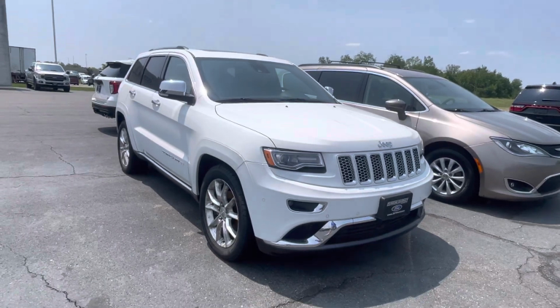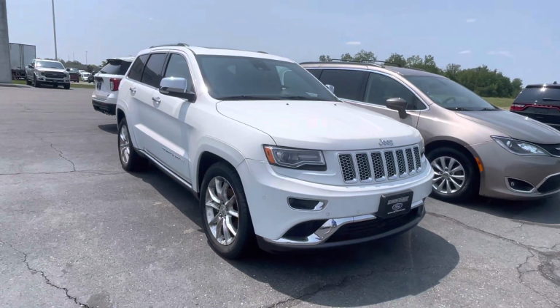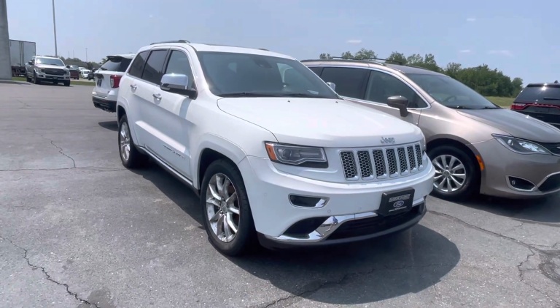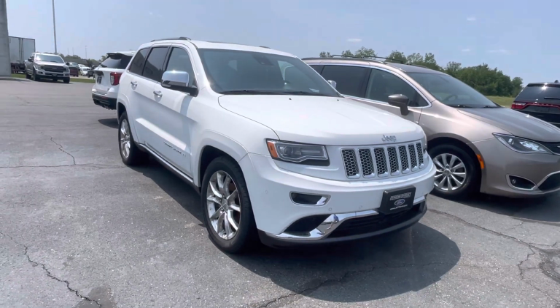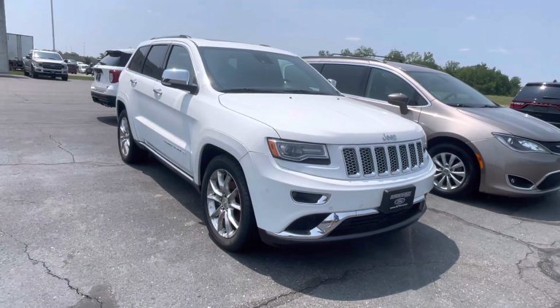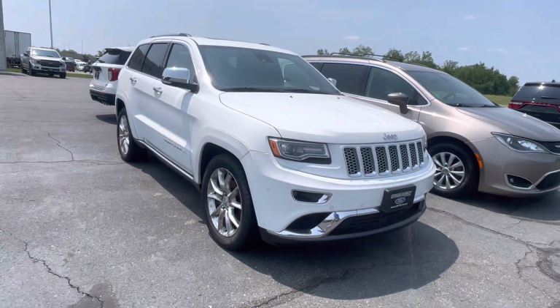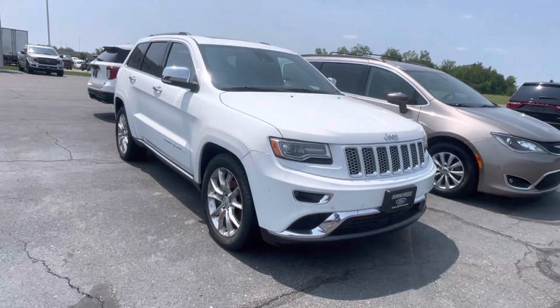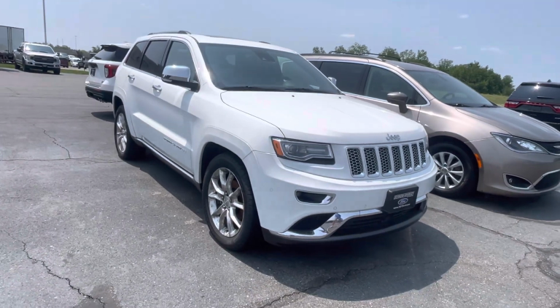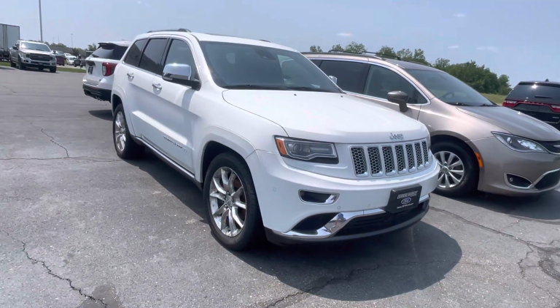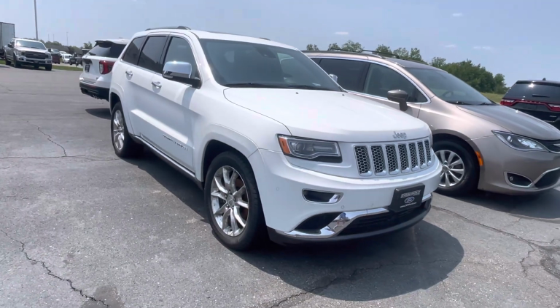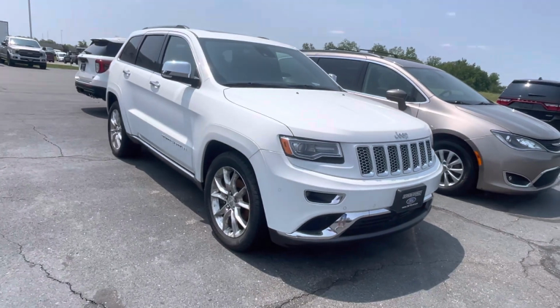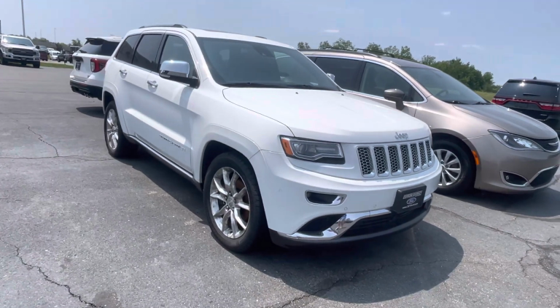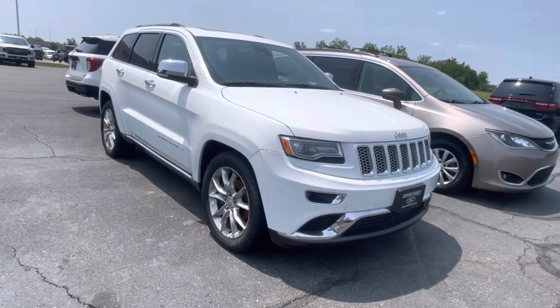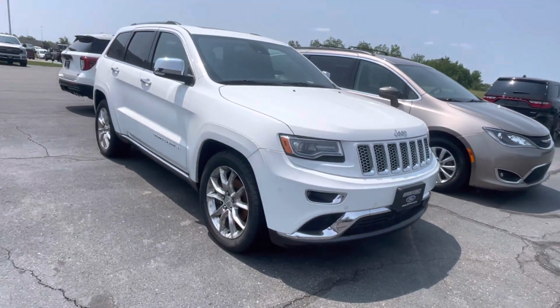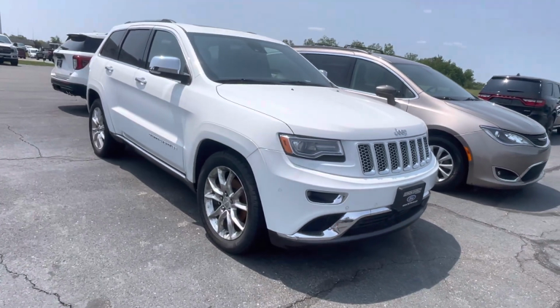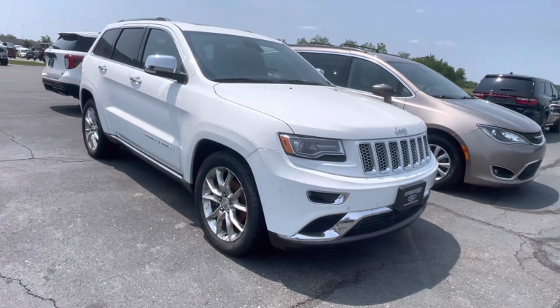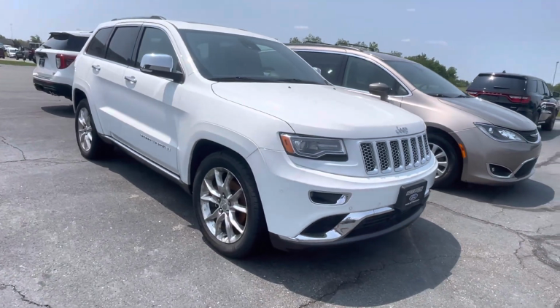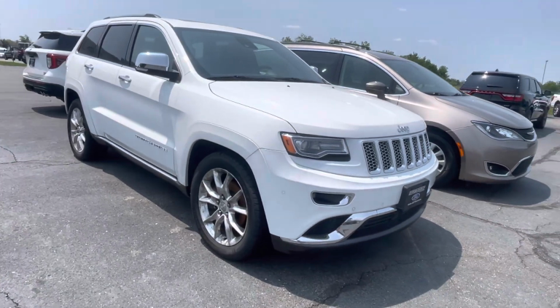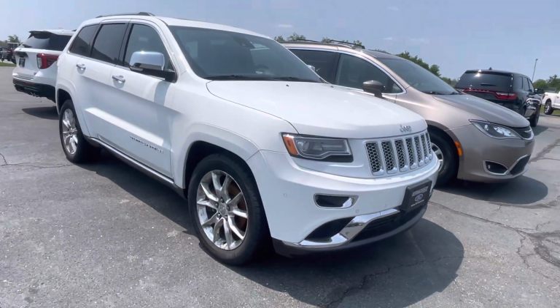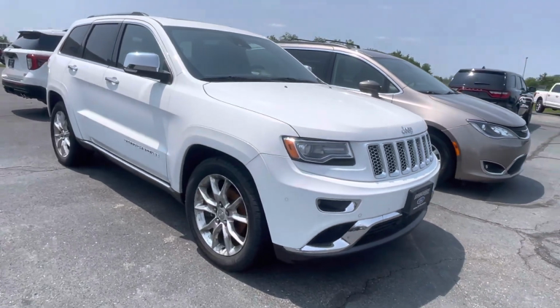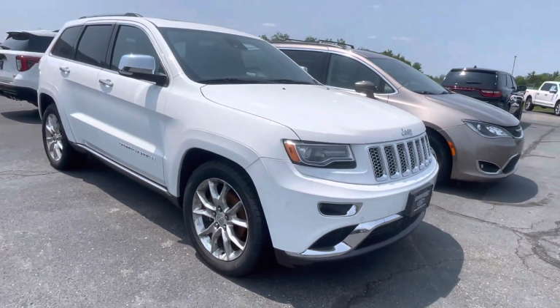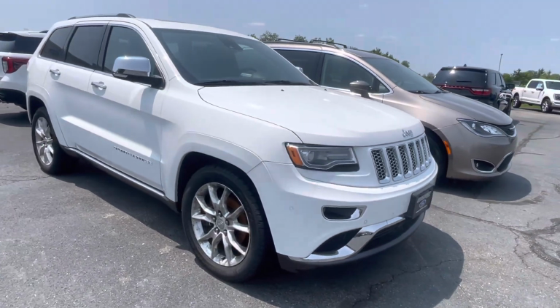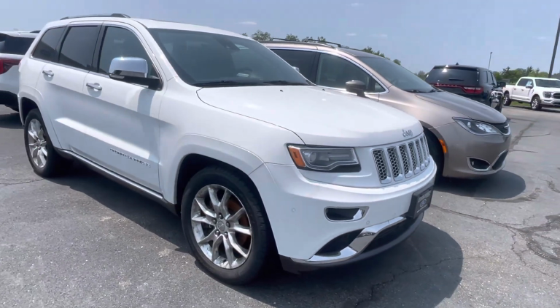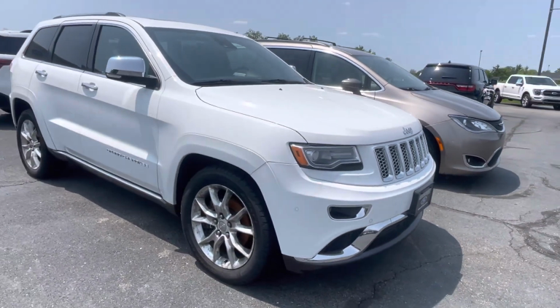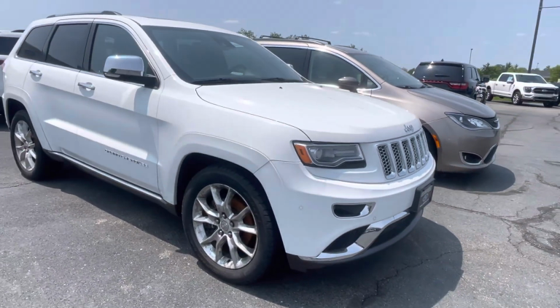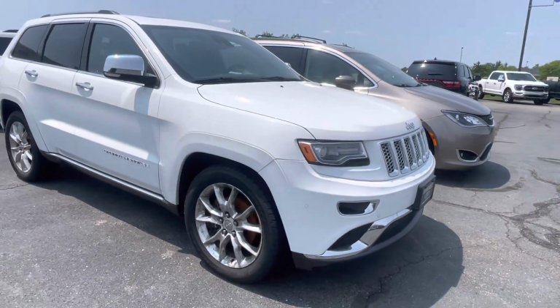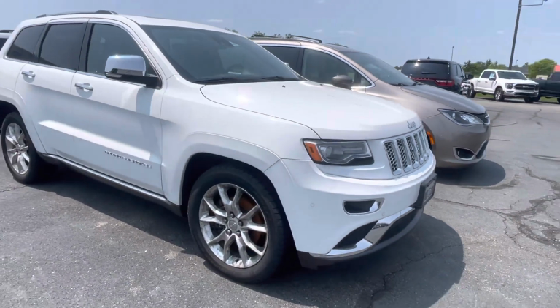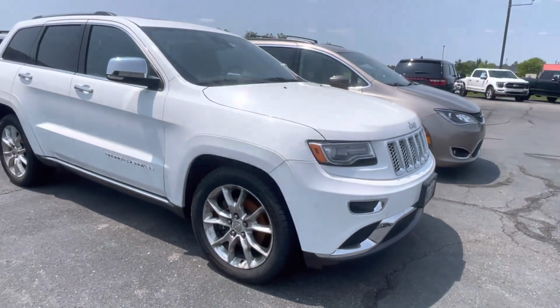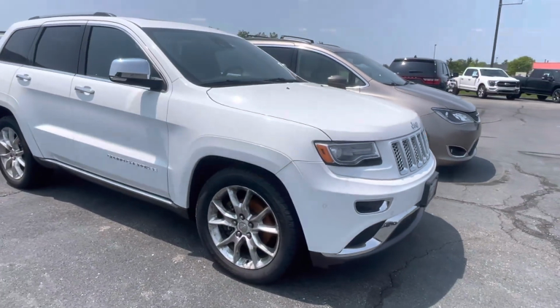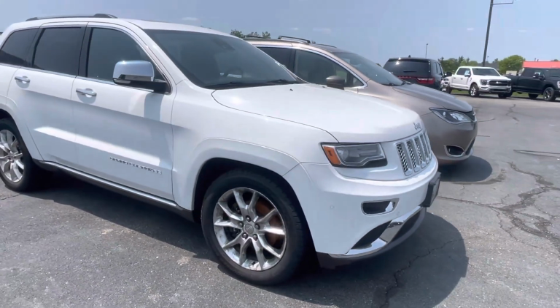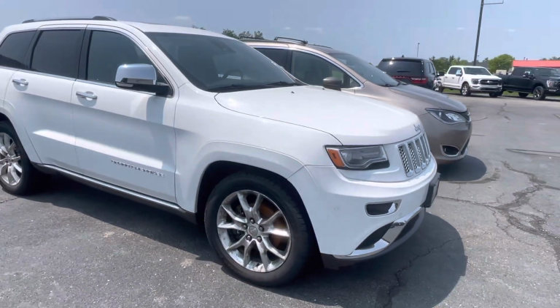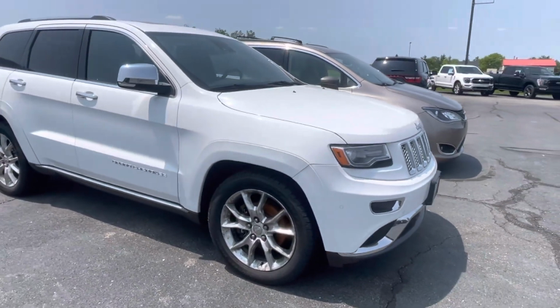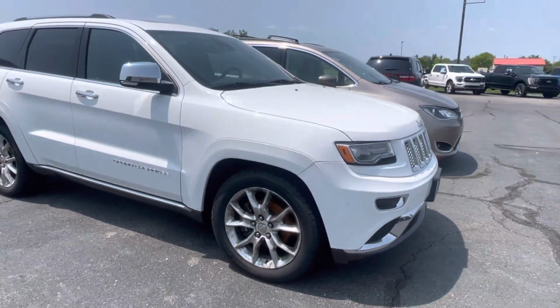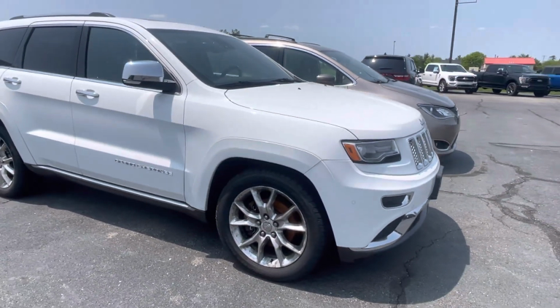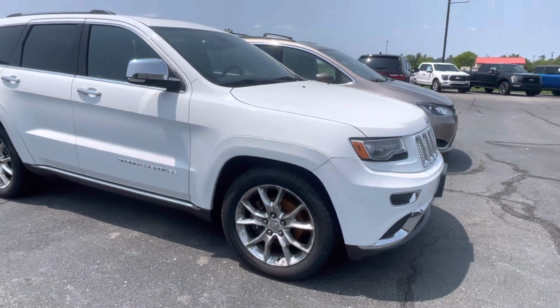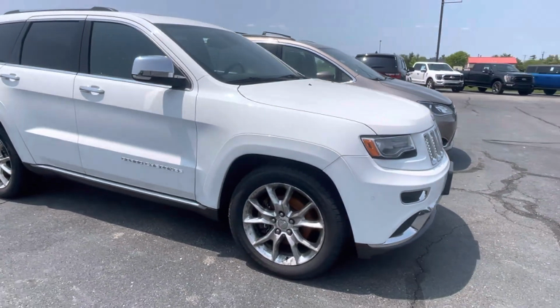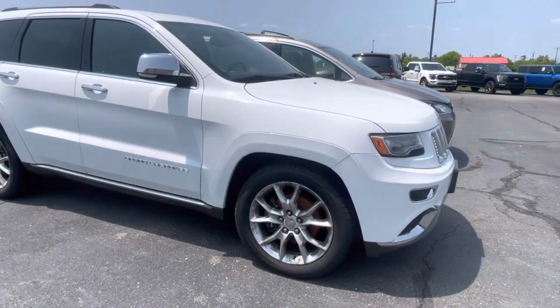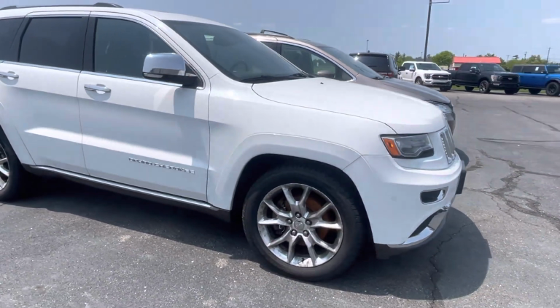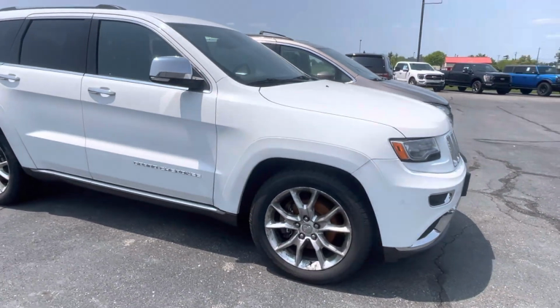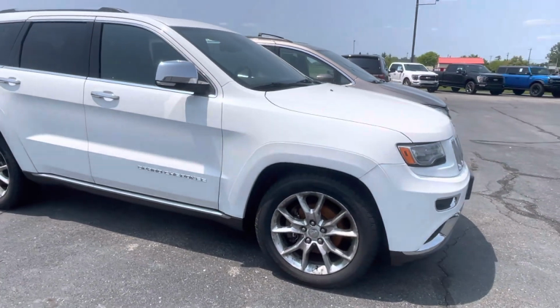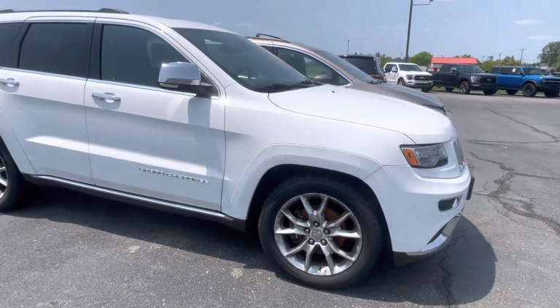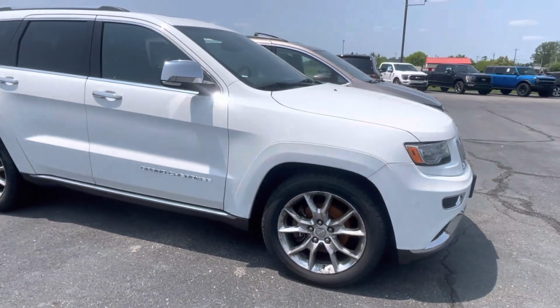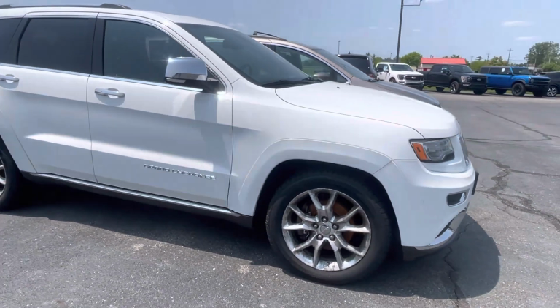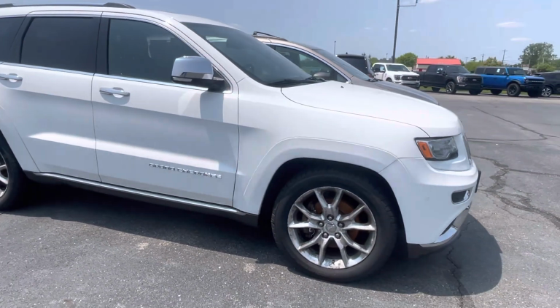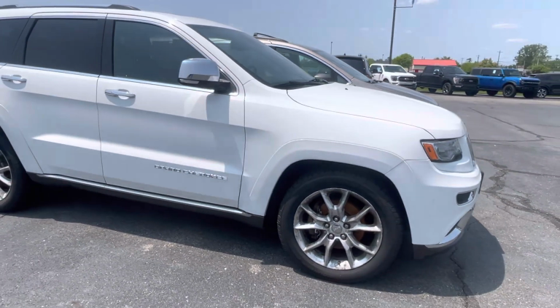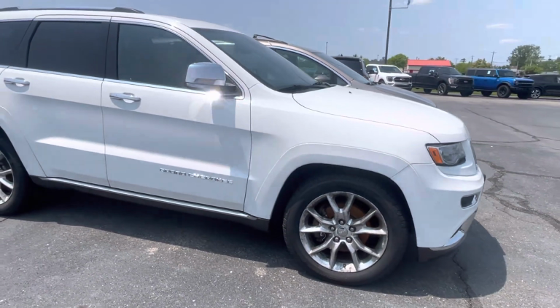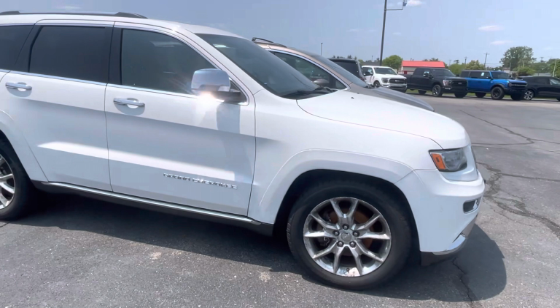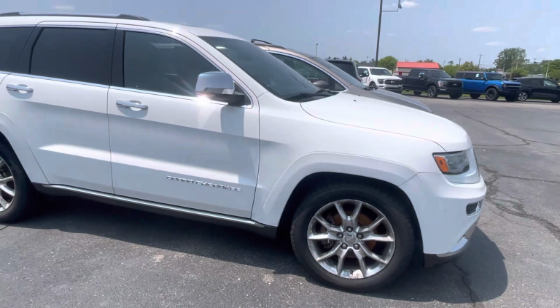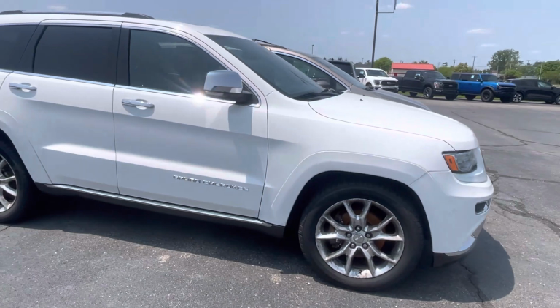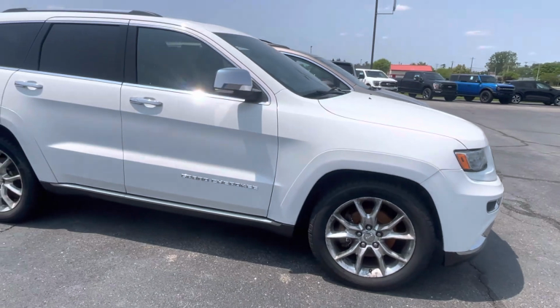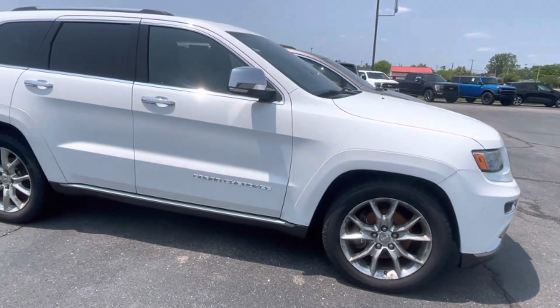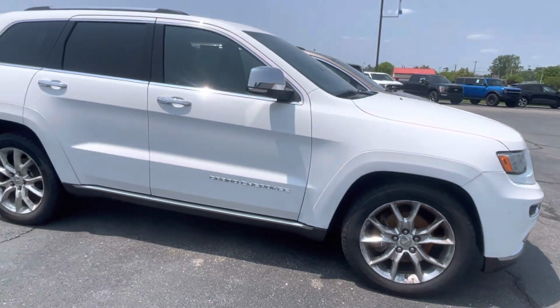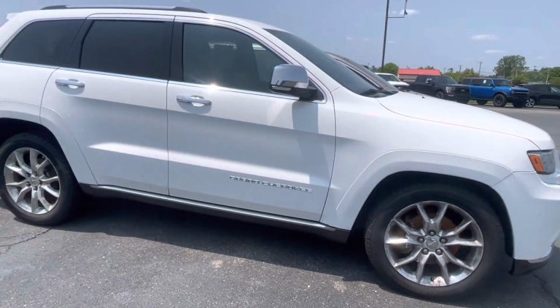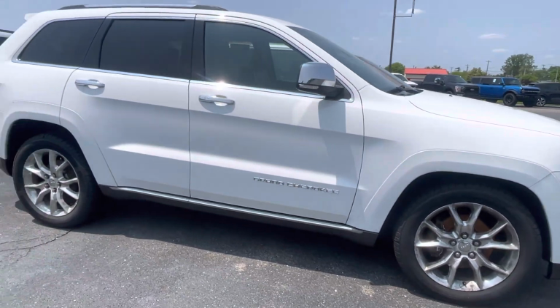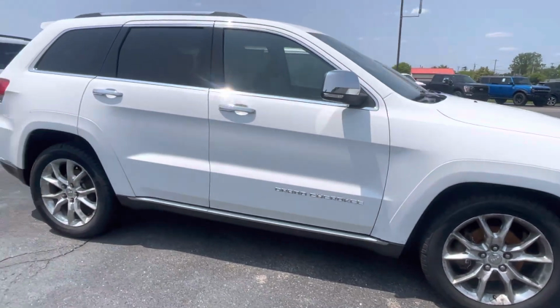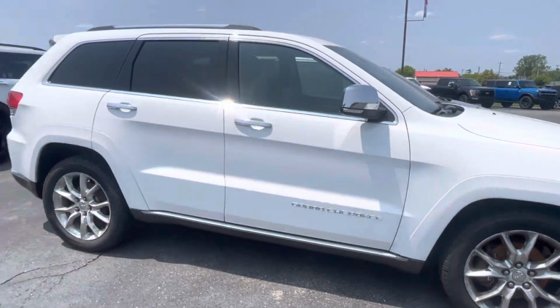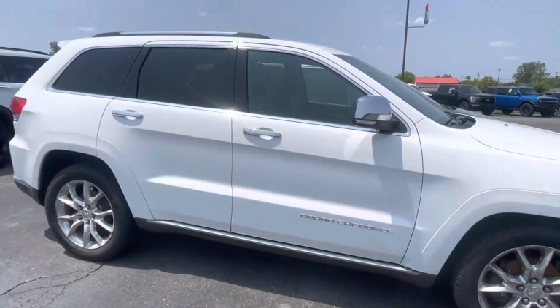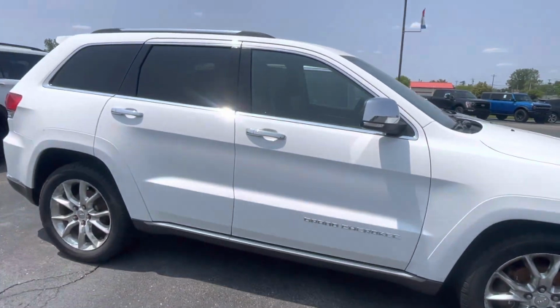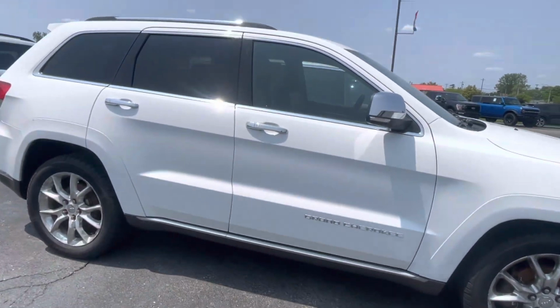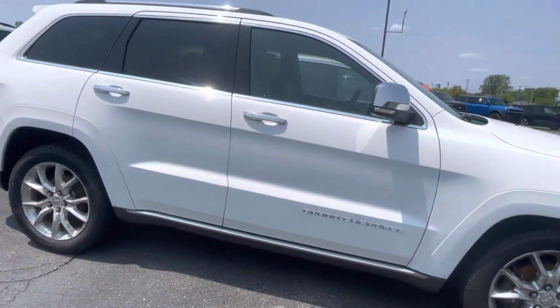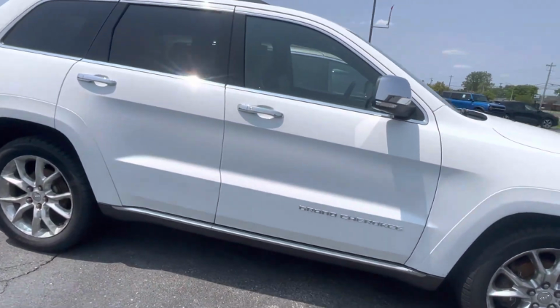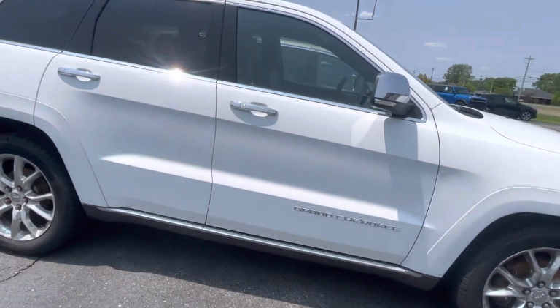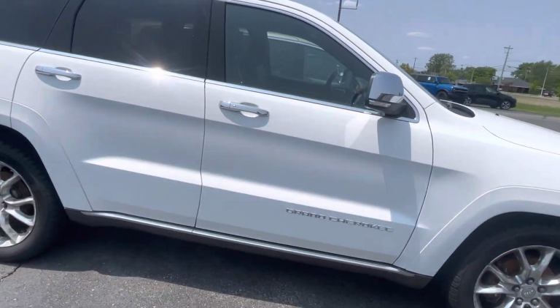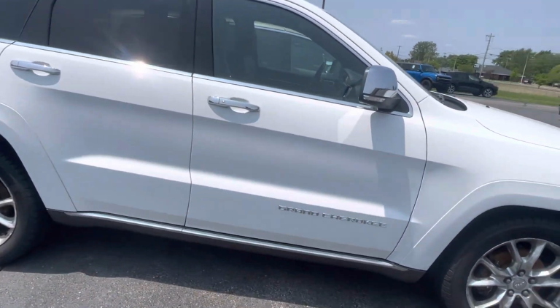Hello there, Tanner here with Shirky Ford, and in front of me is our 2014 Jeep Grand Cherokee Summit.